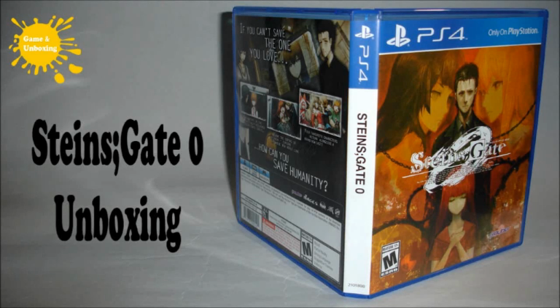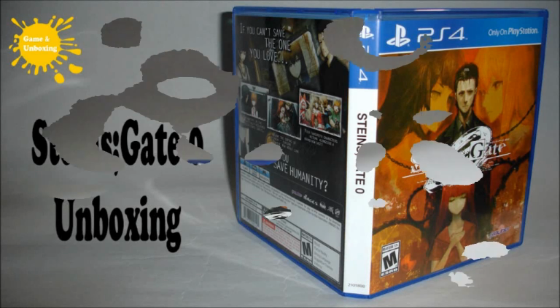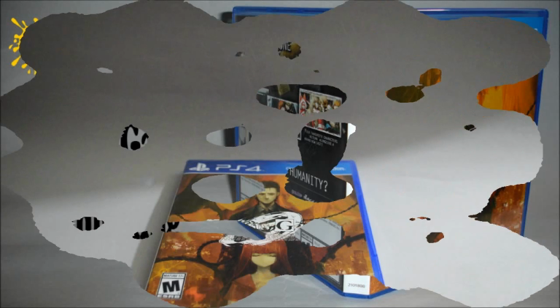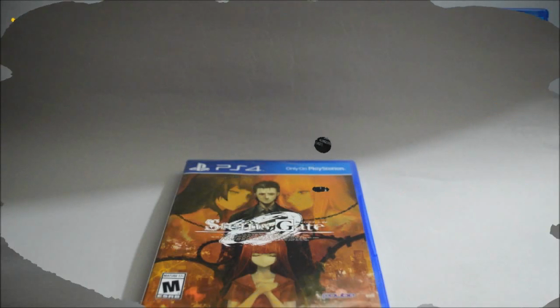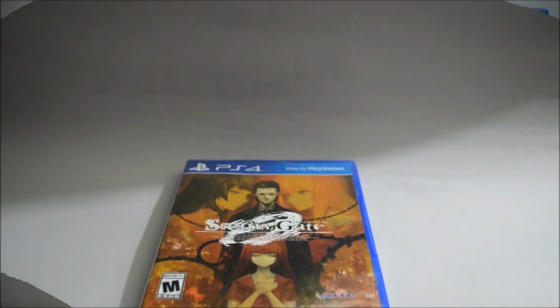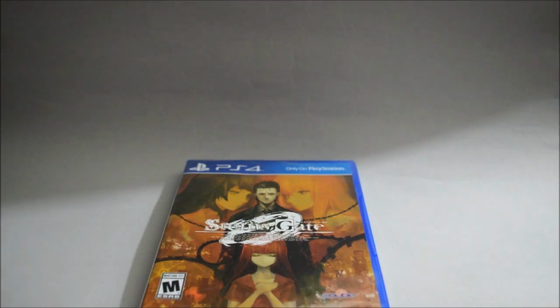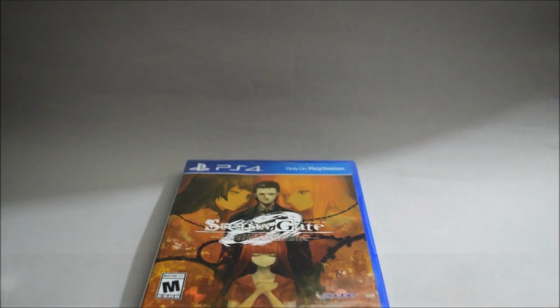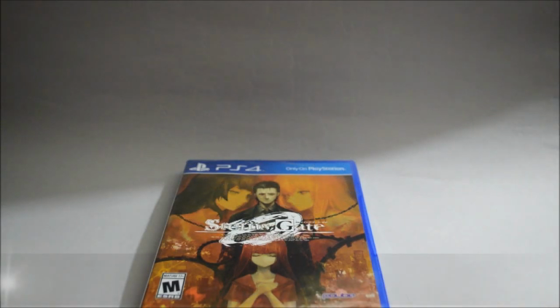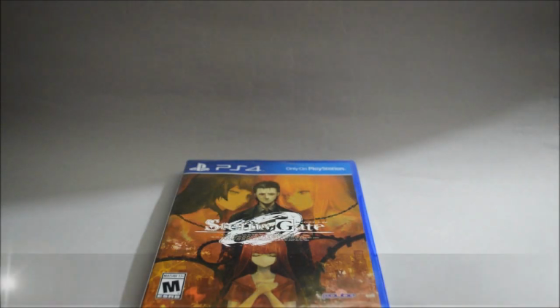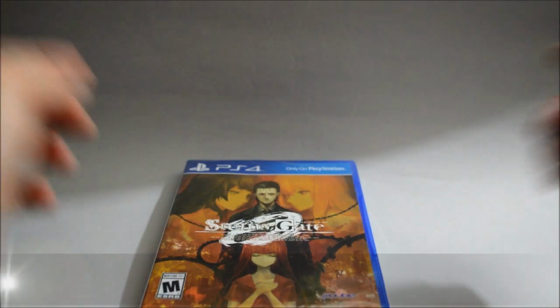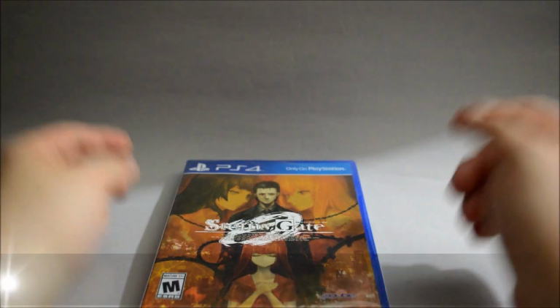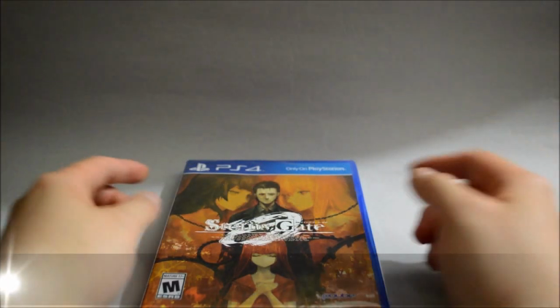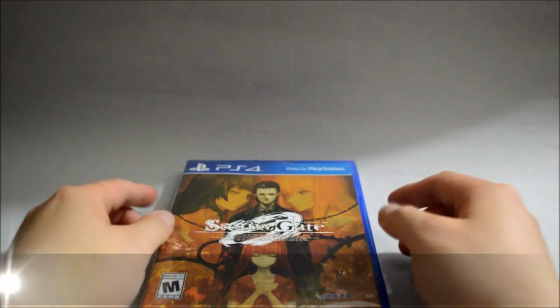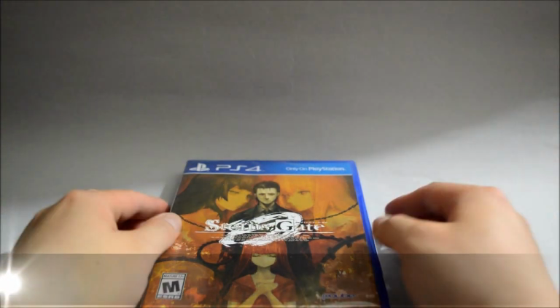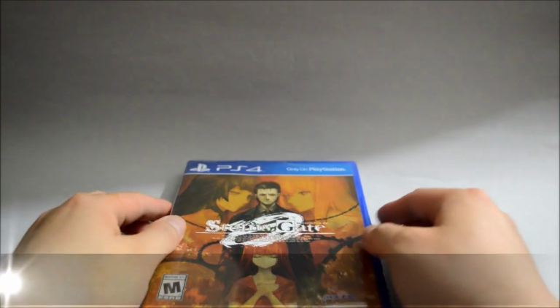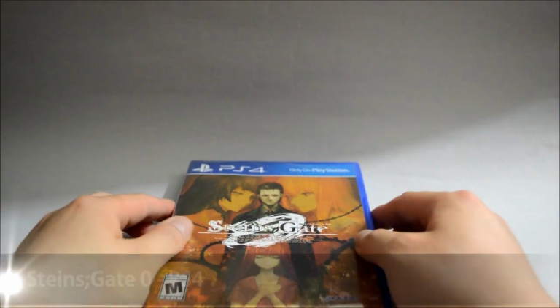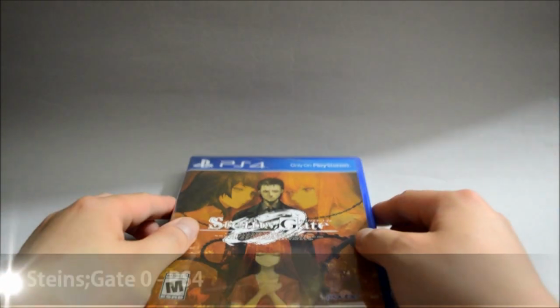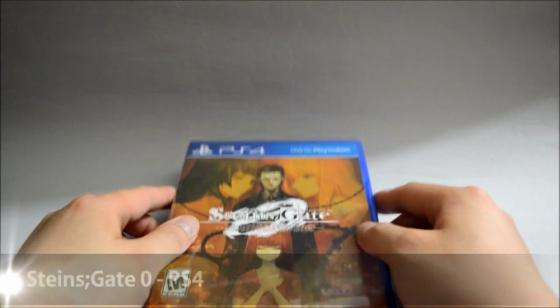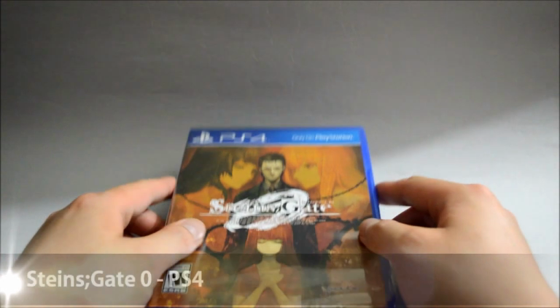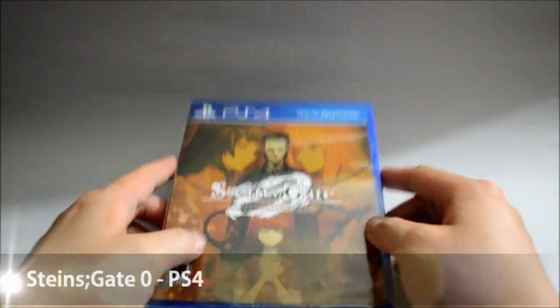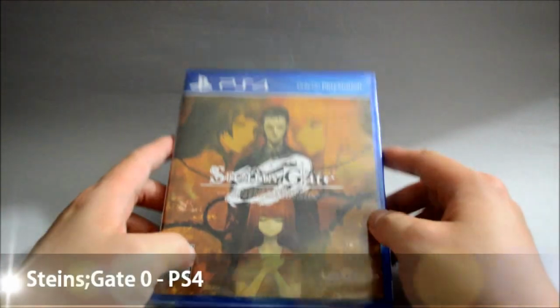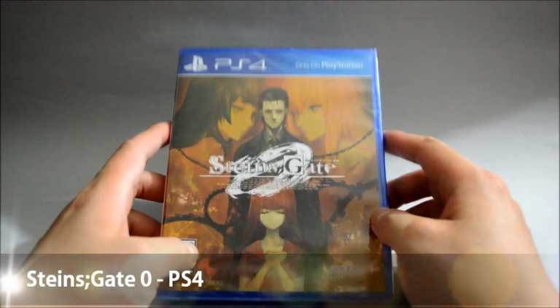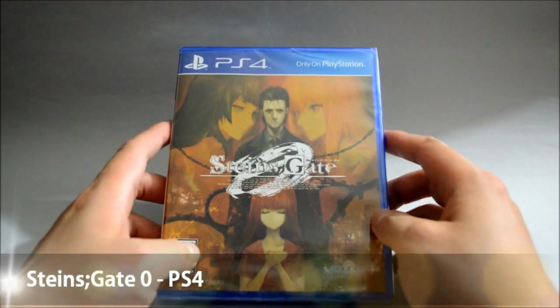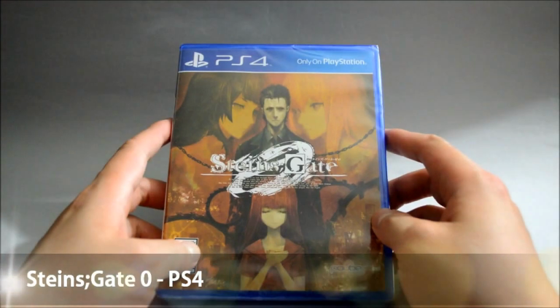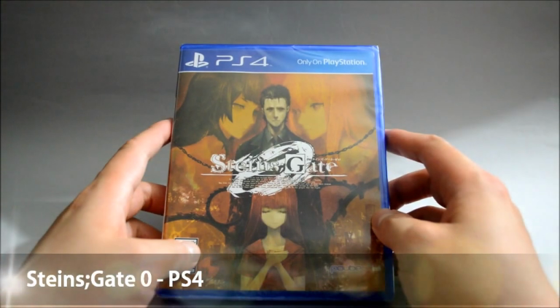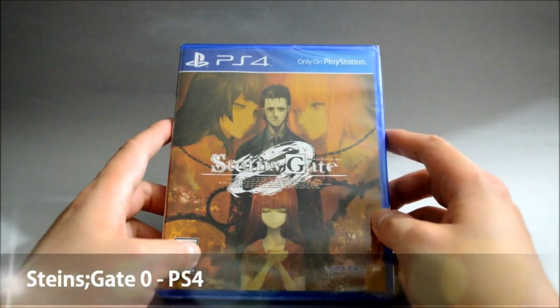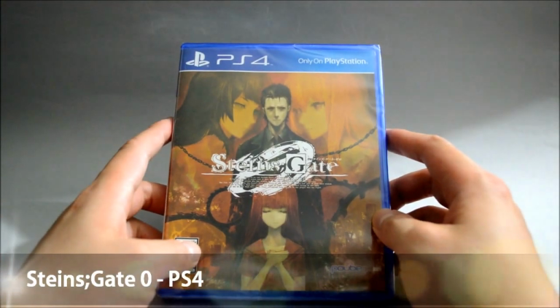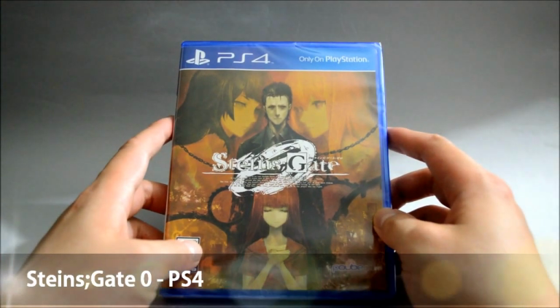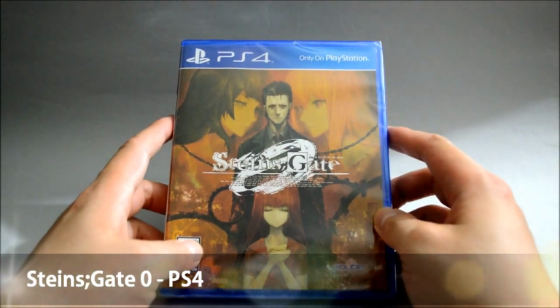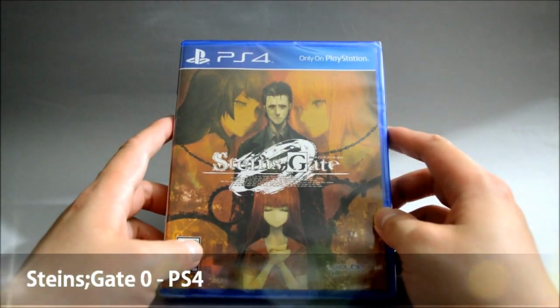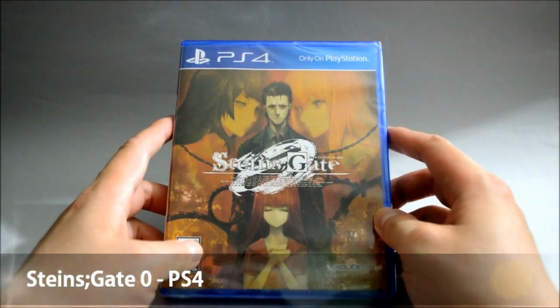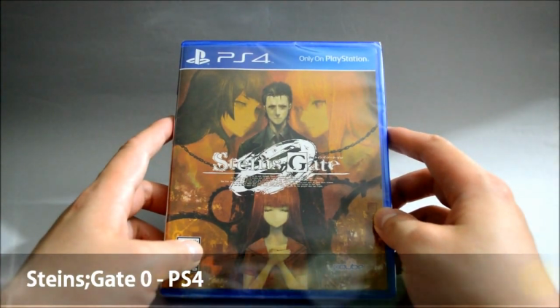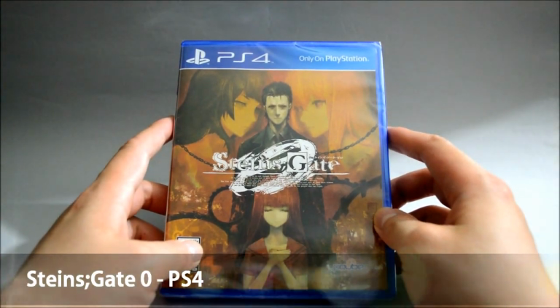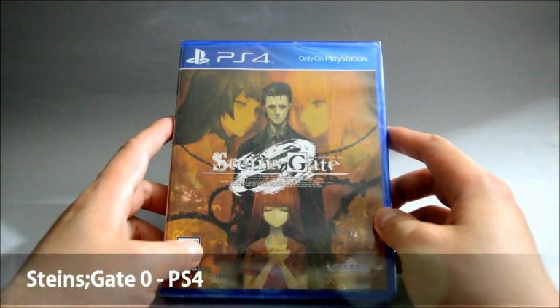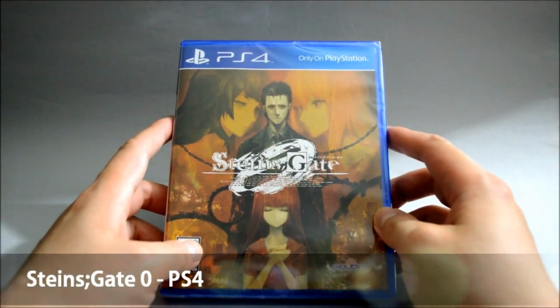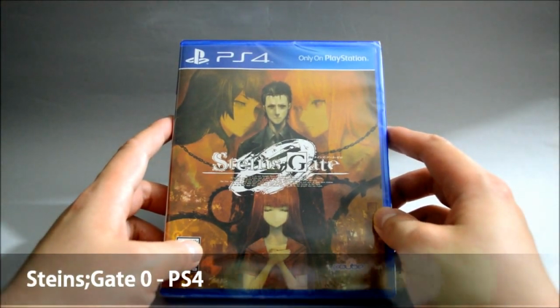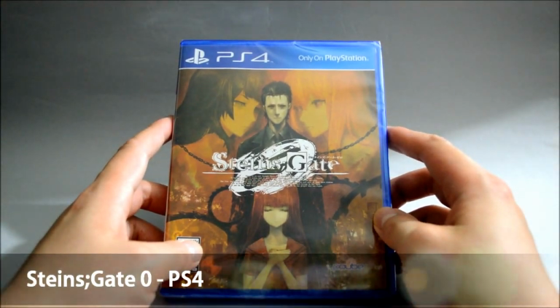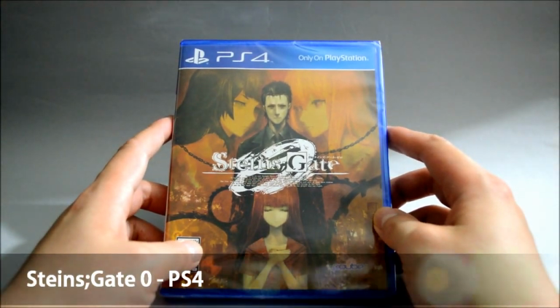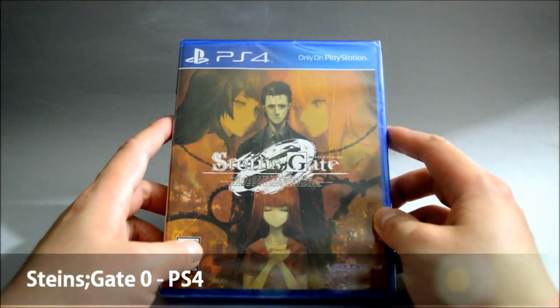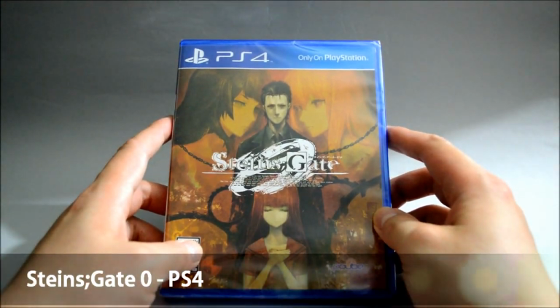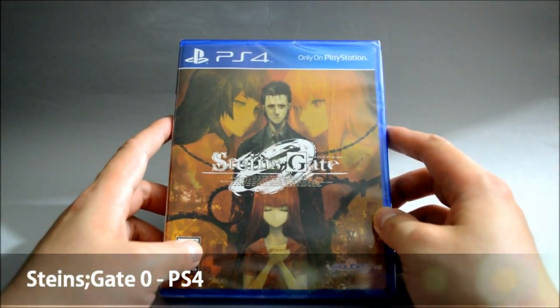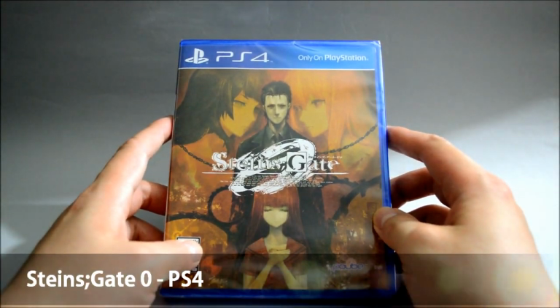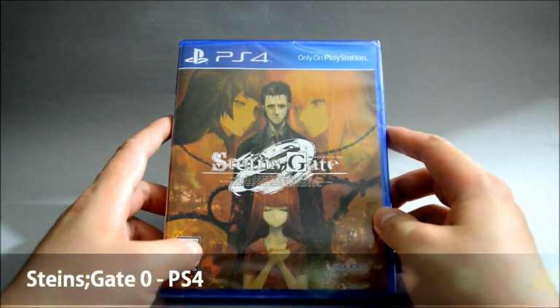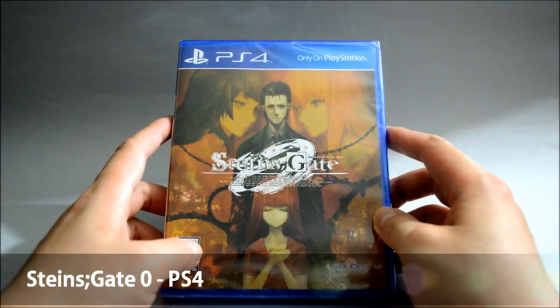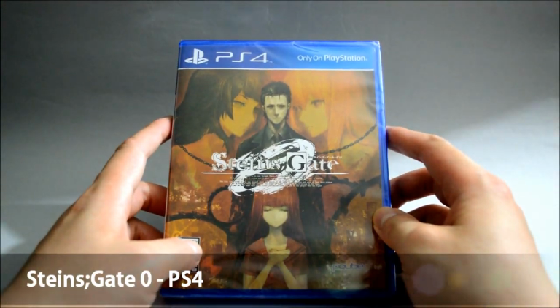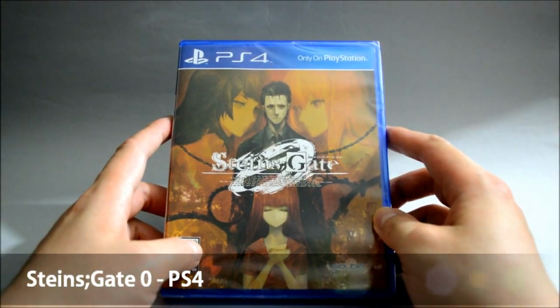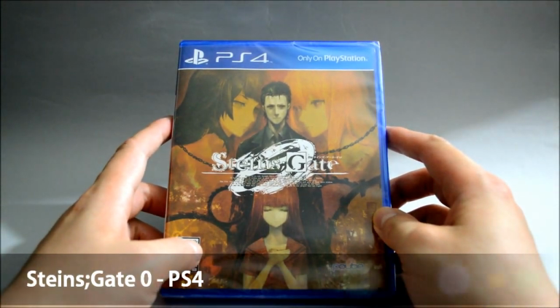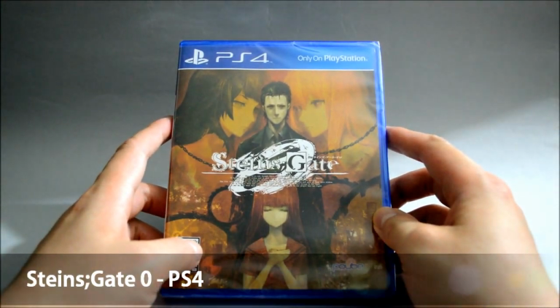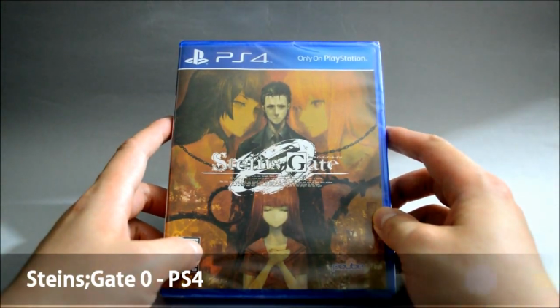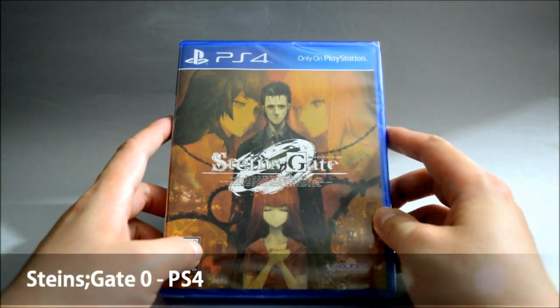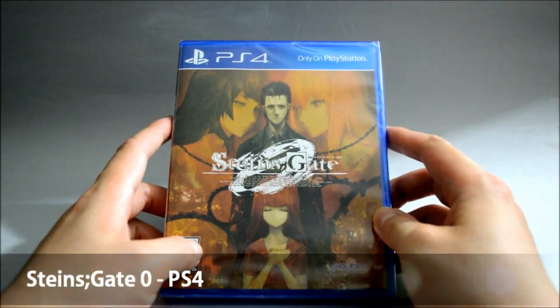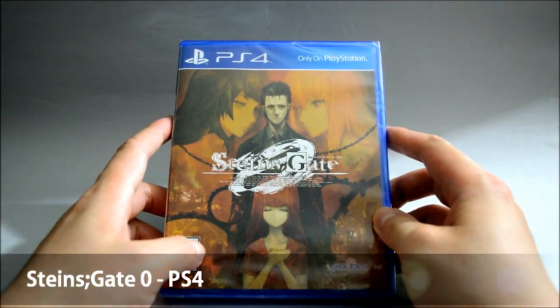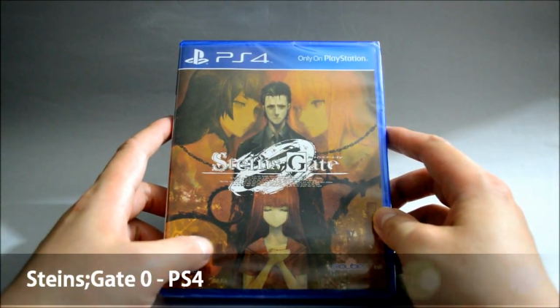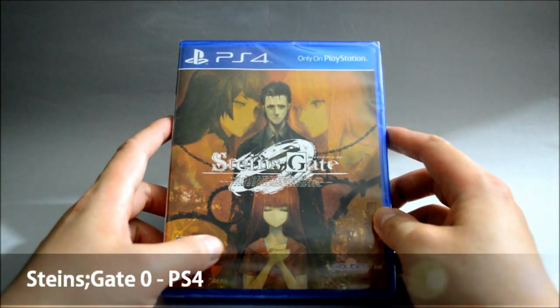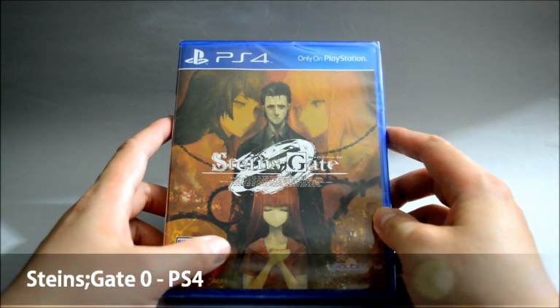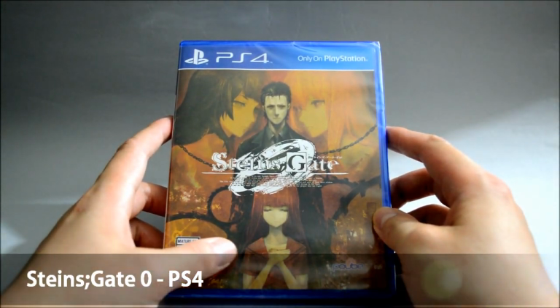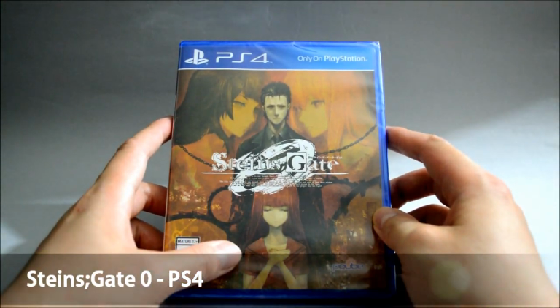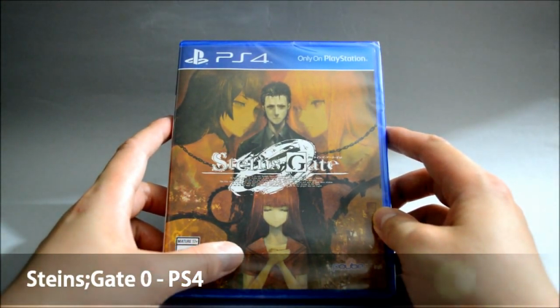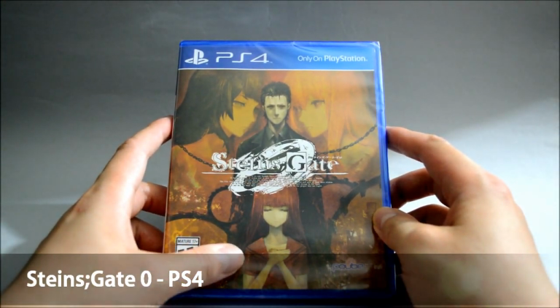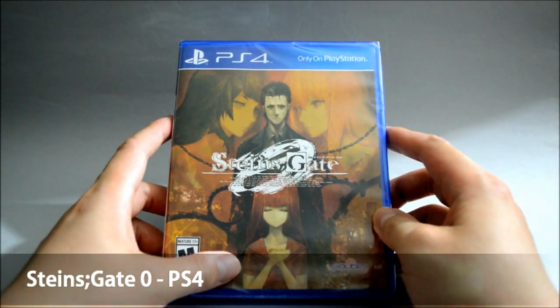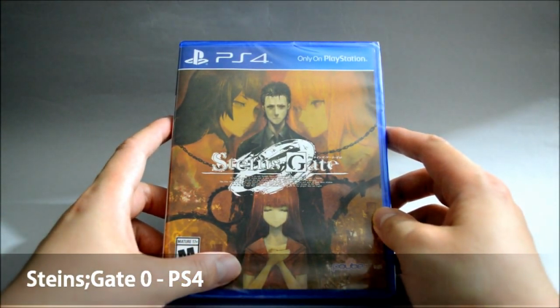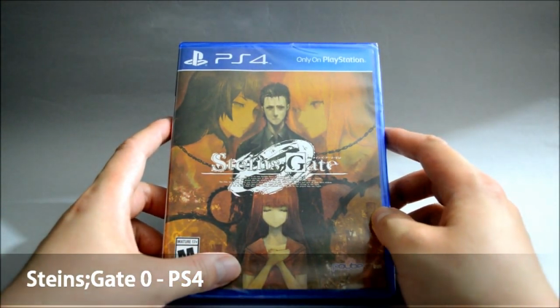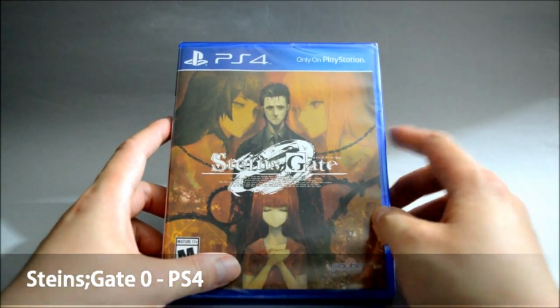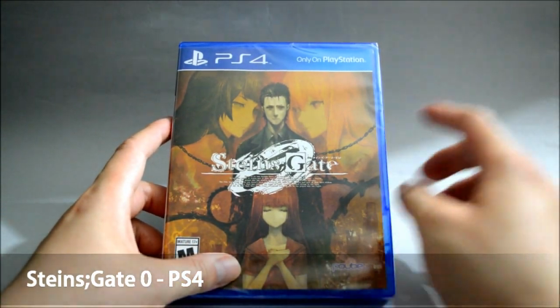Hello everyone, today we are going to unbox the PS4 game Steins;Gate Zero. The first thing I want to mention is this game is only on PlayStation — but this is not 100% correct.